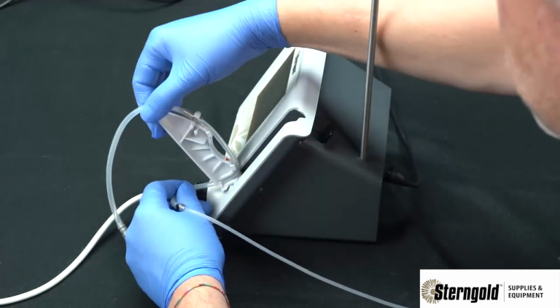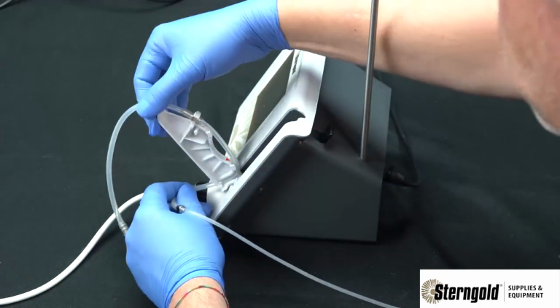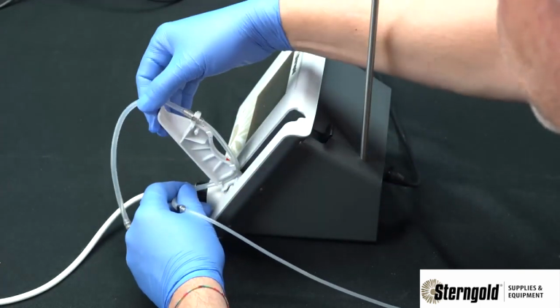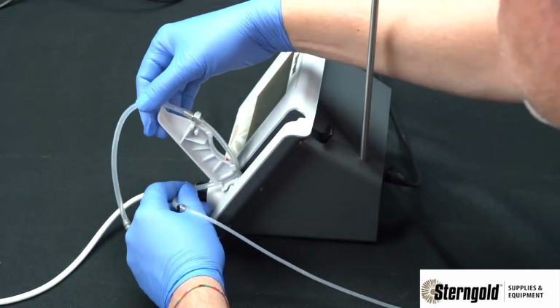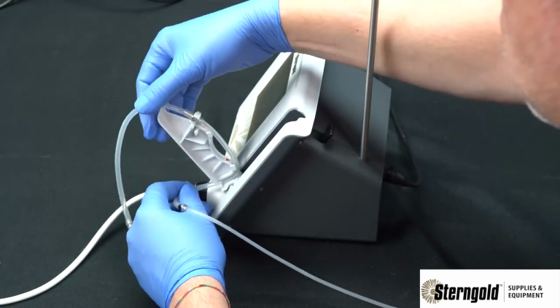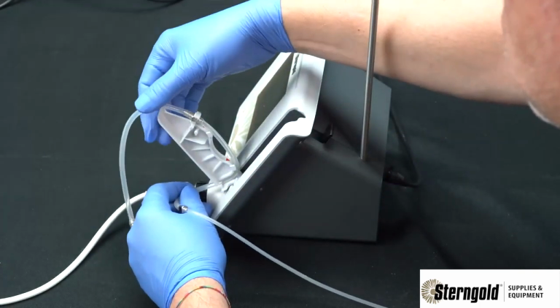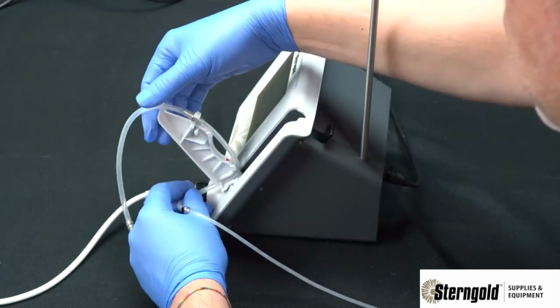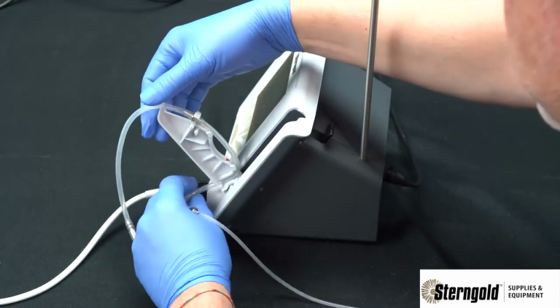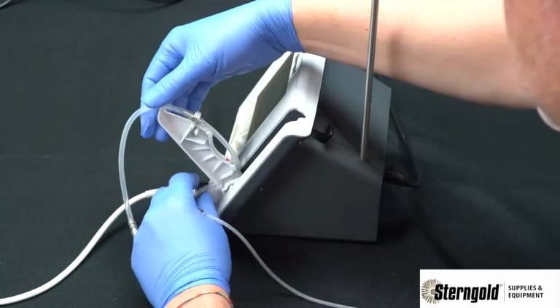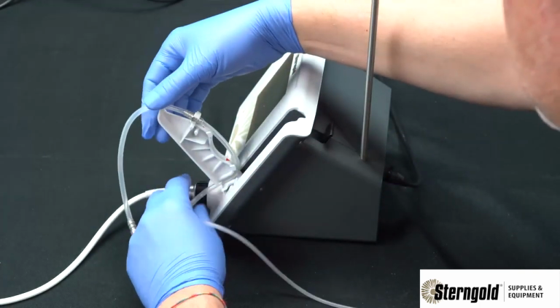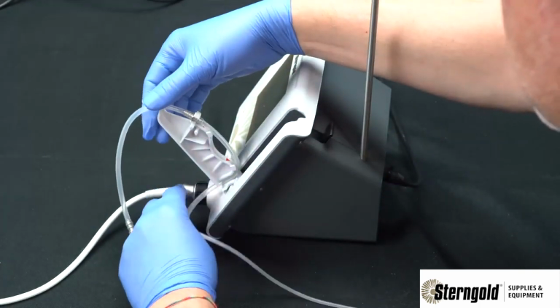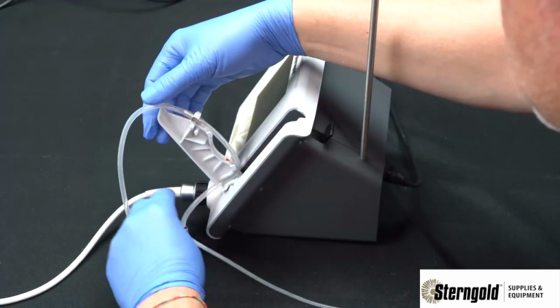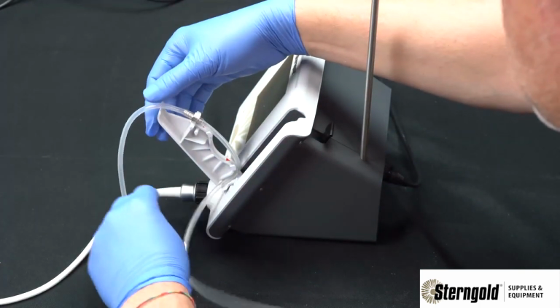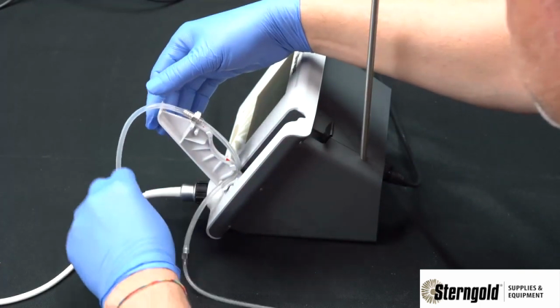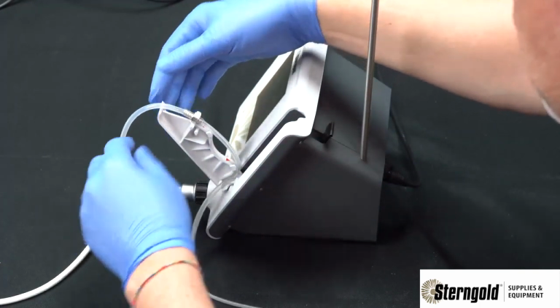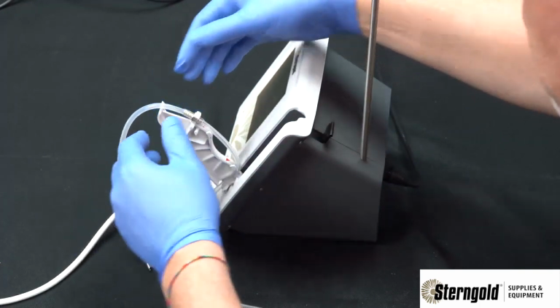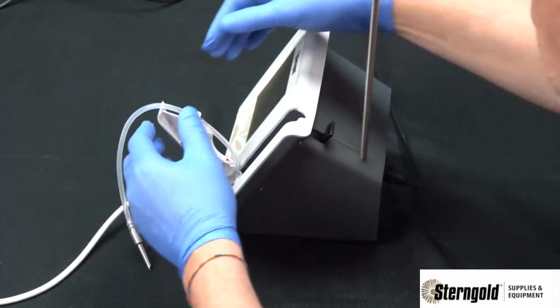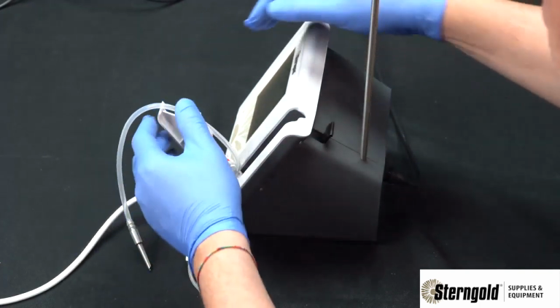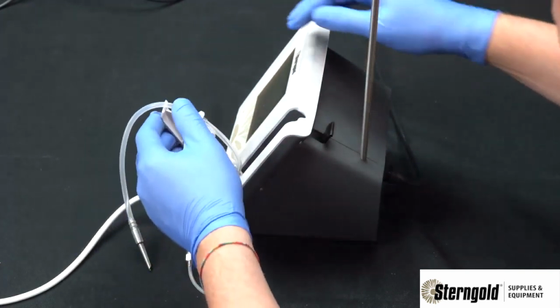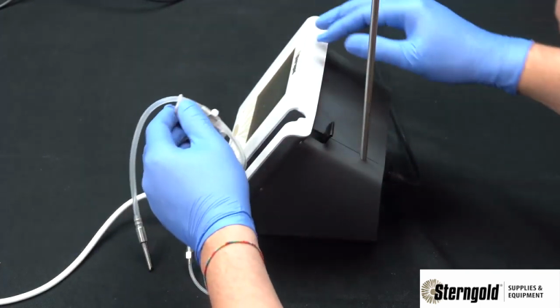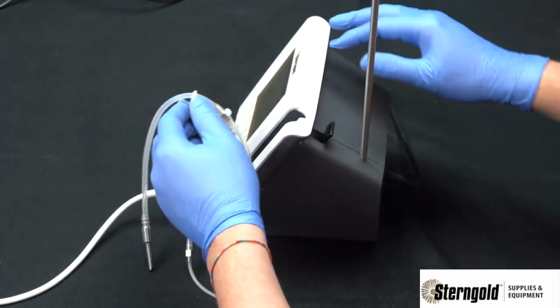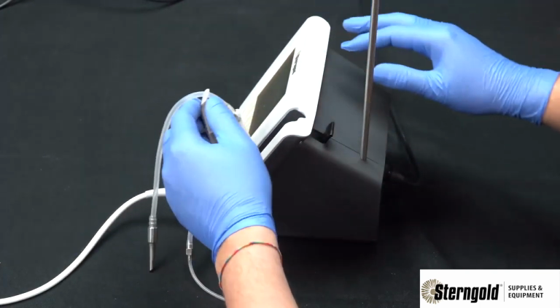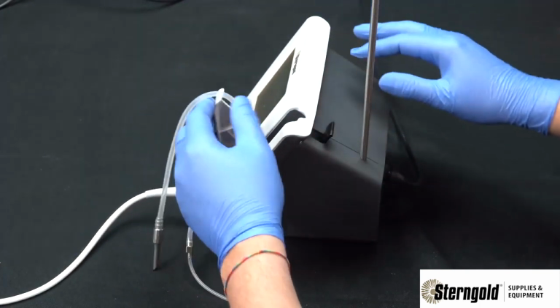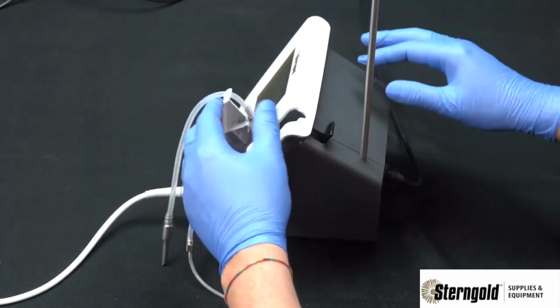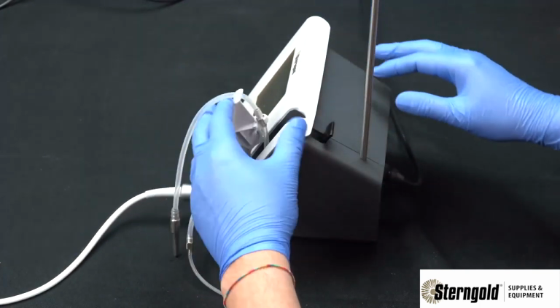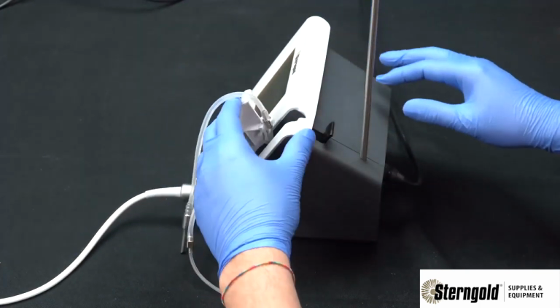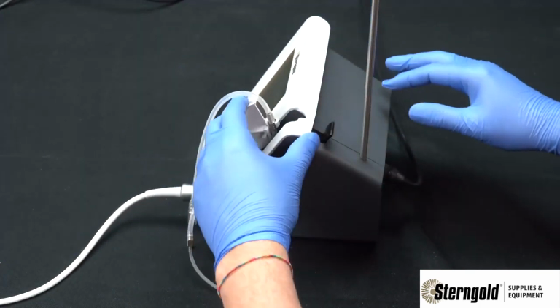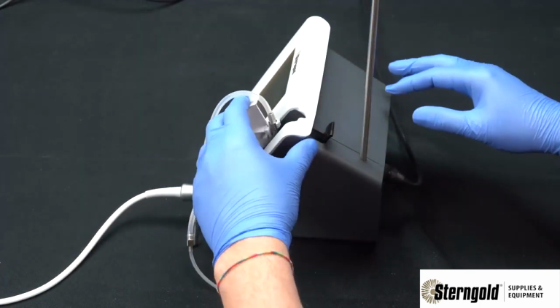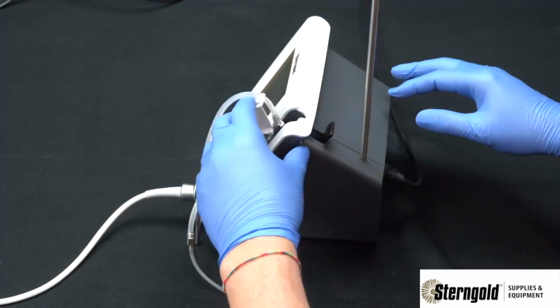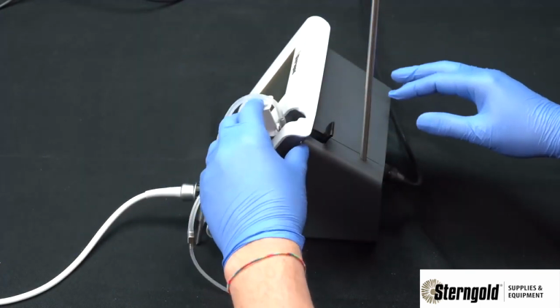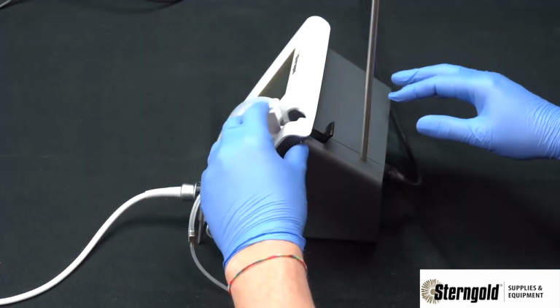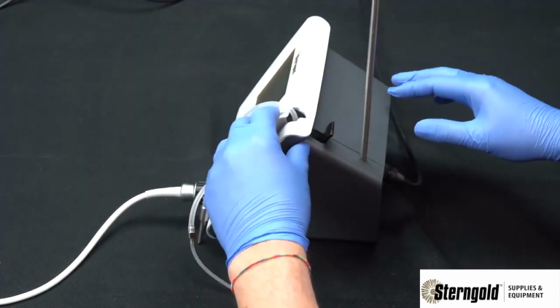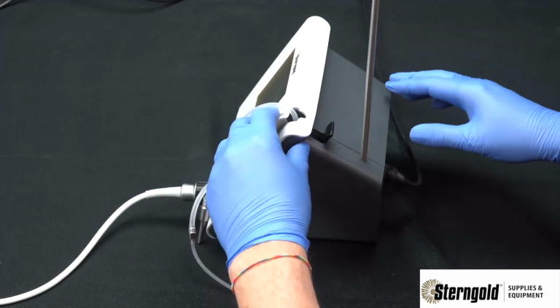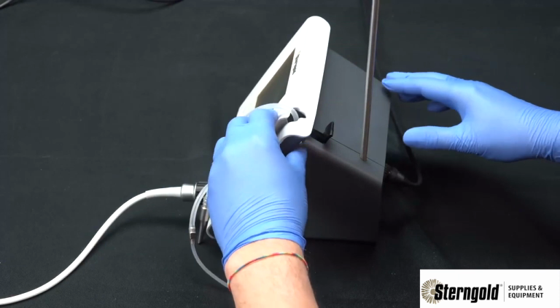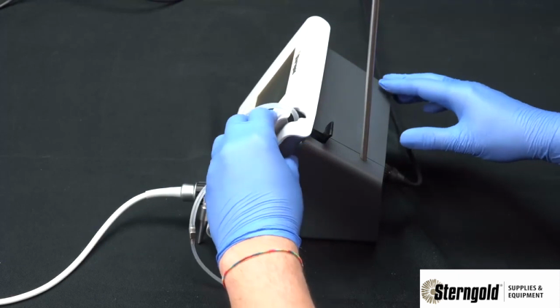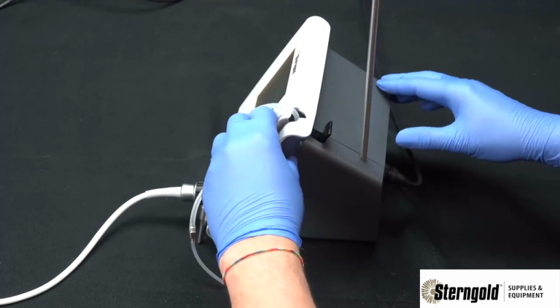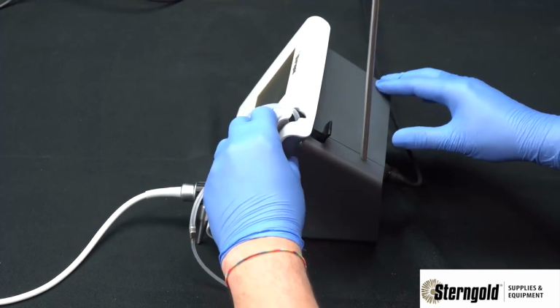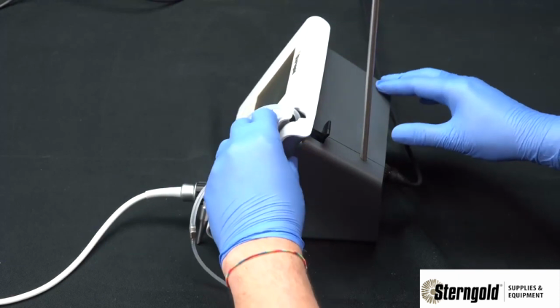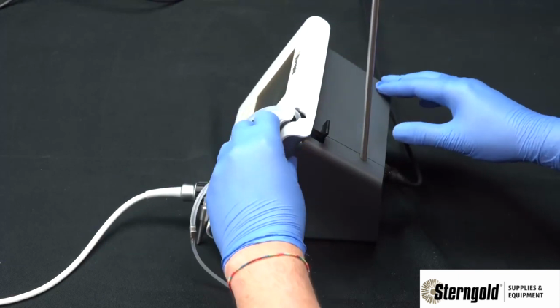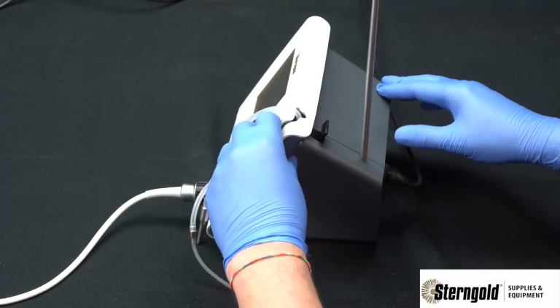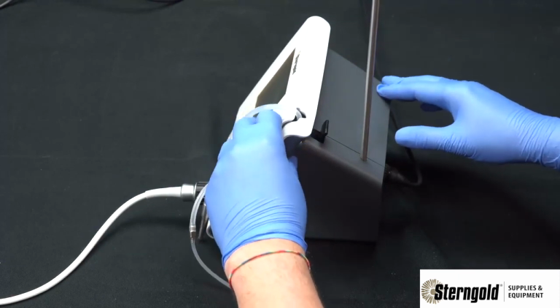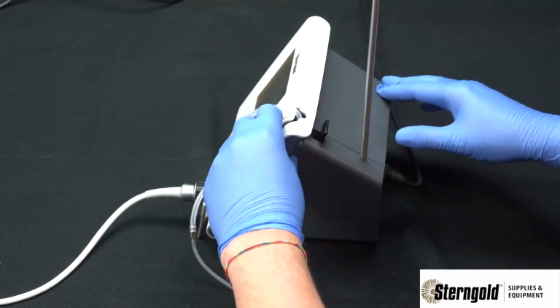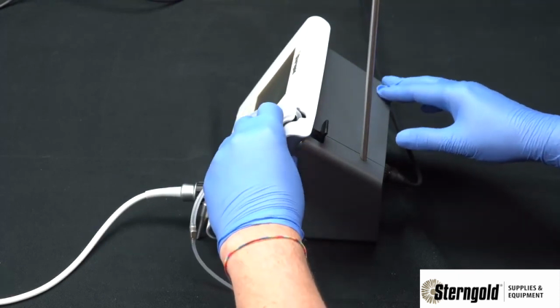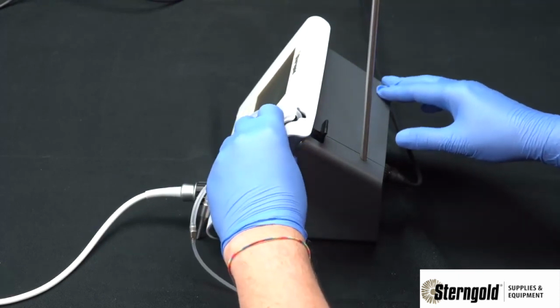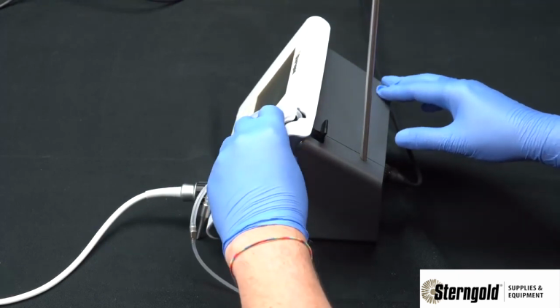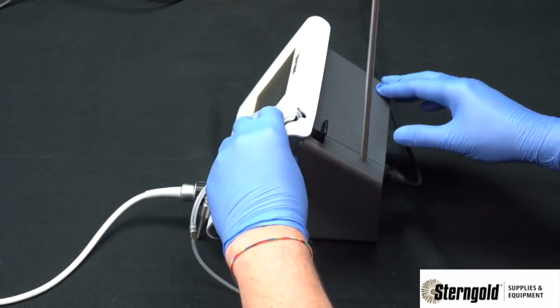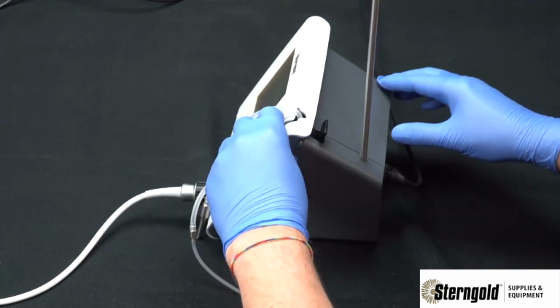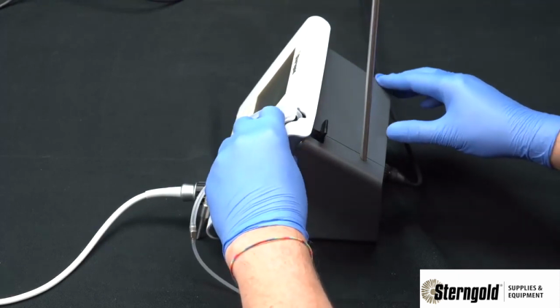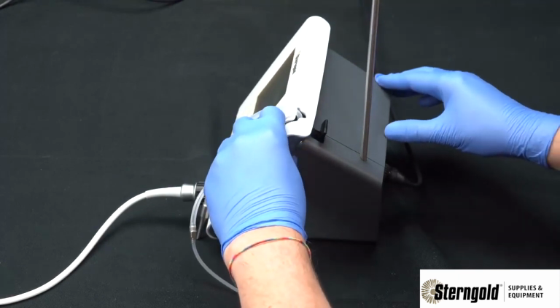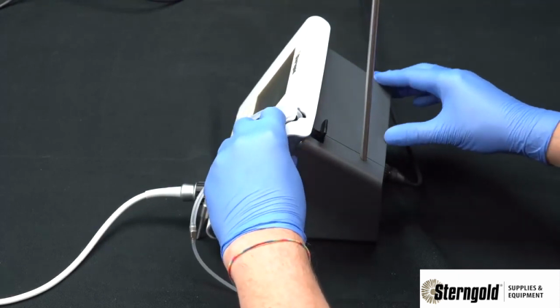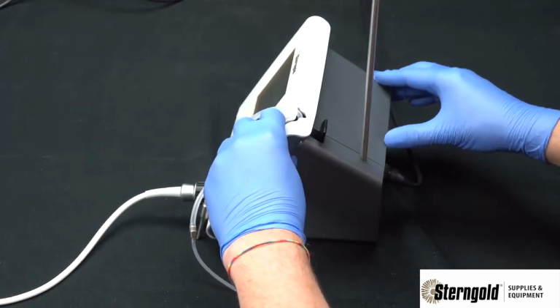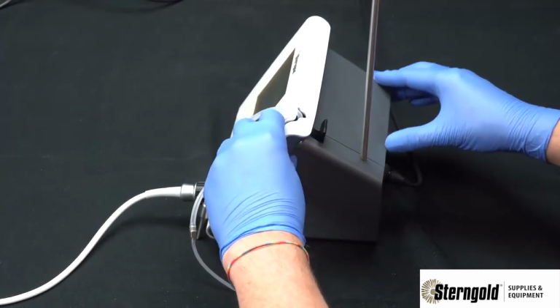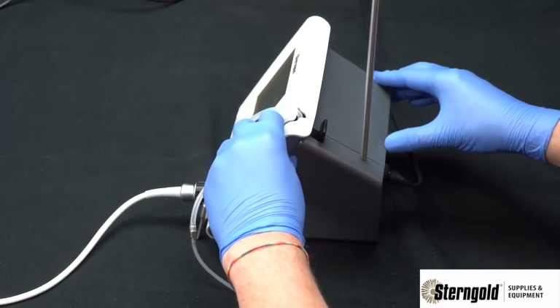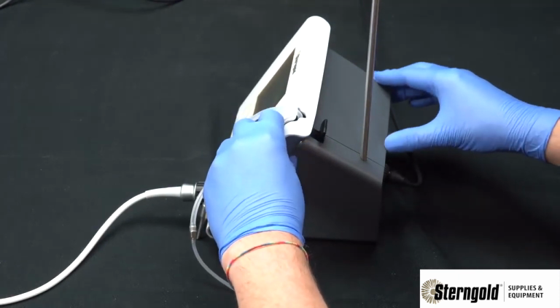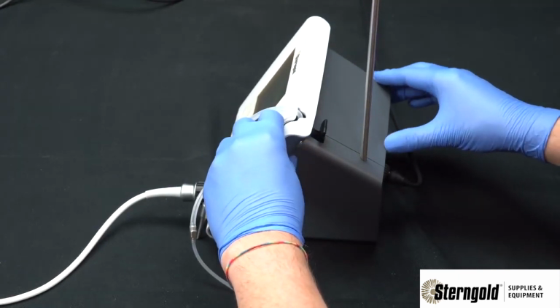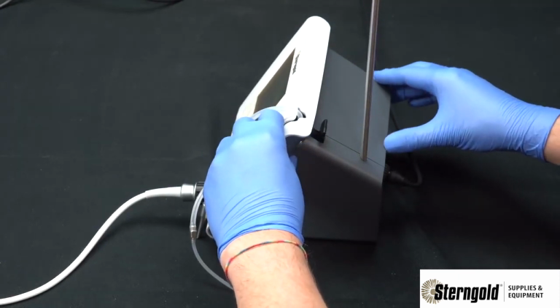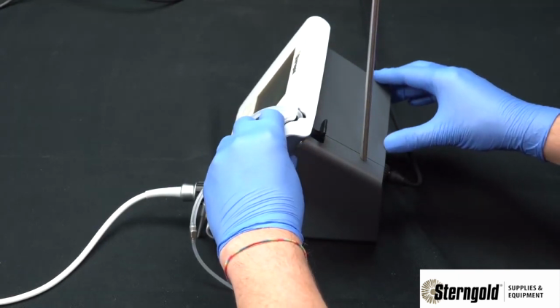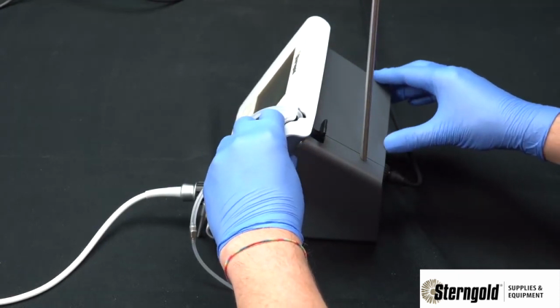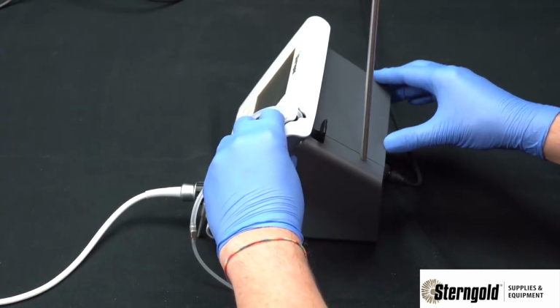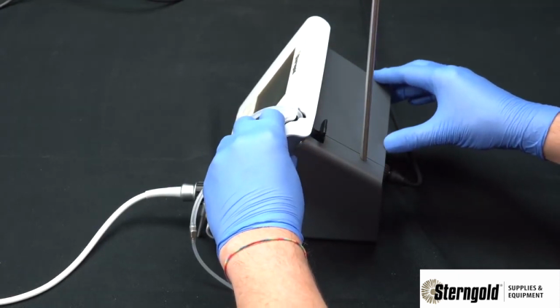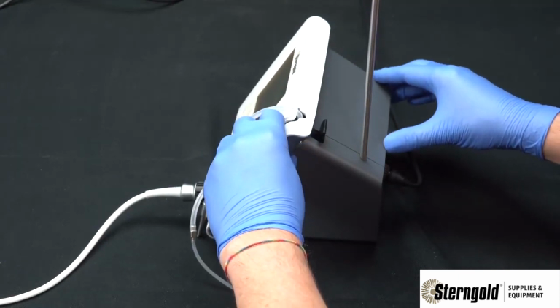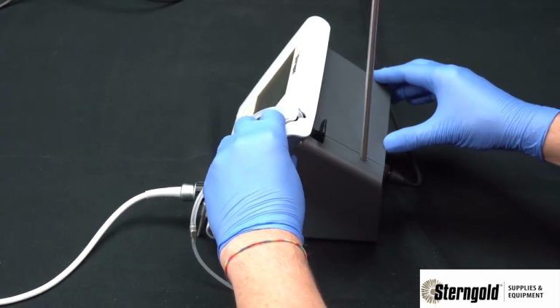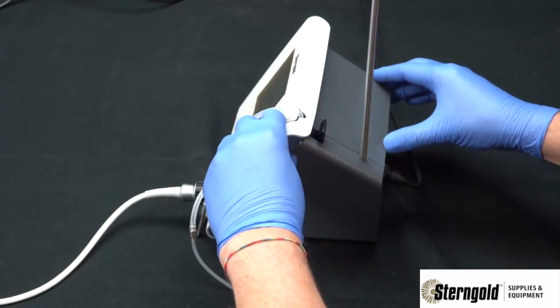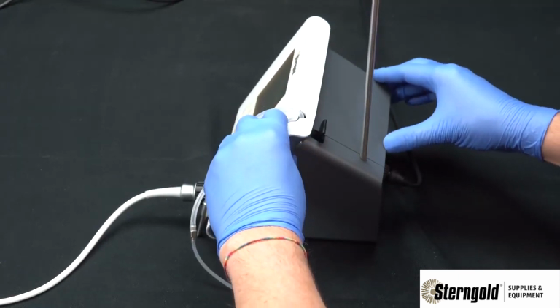Bend the tubing around so it comes out the slot at the bottom of the pump door. Once it's loaded, firmly press the door closed until the latching mechanism engages.